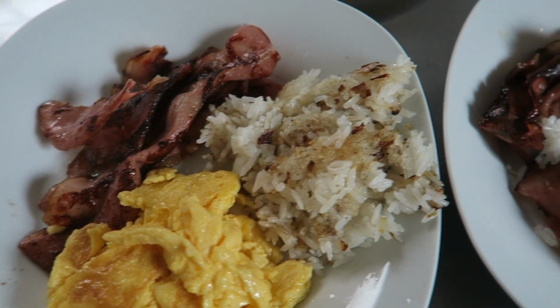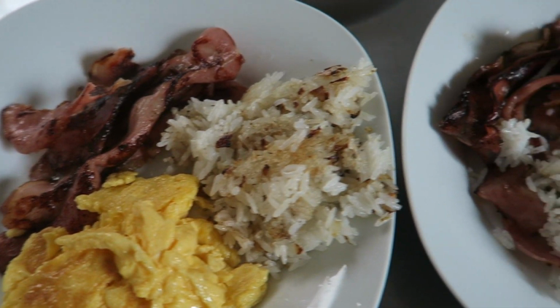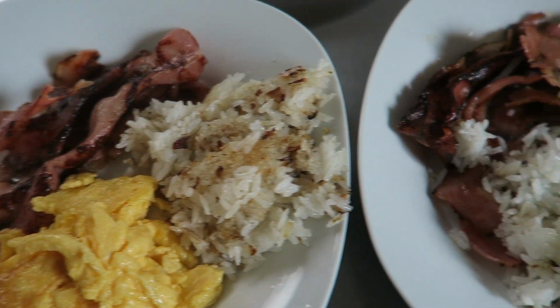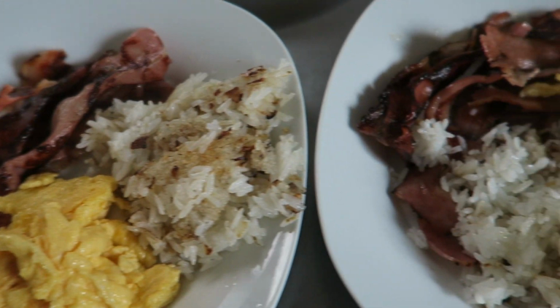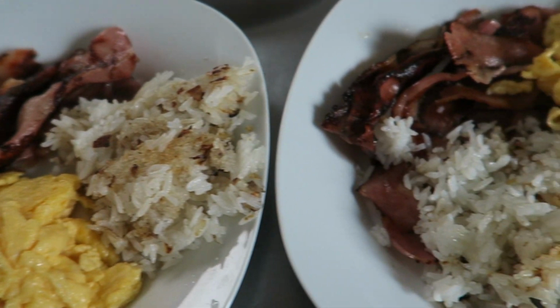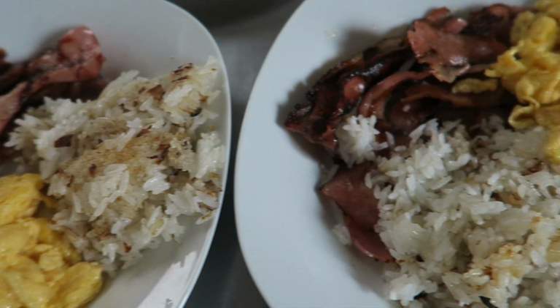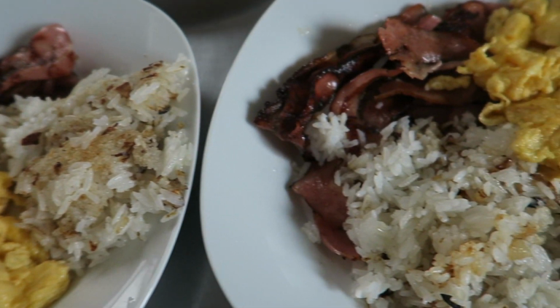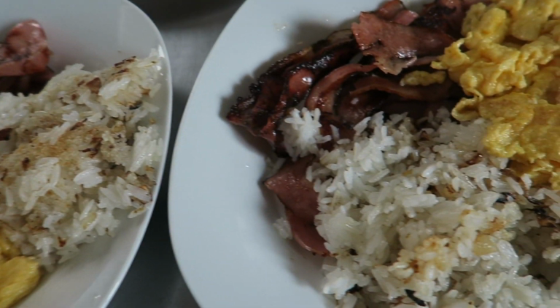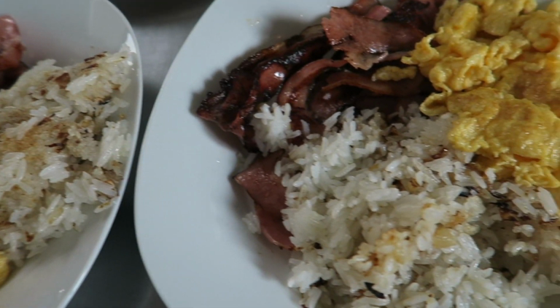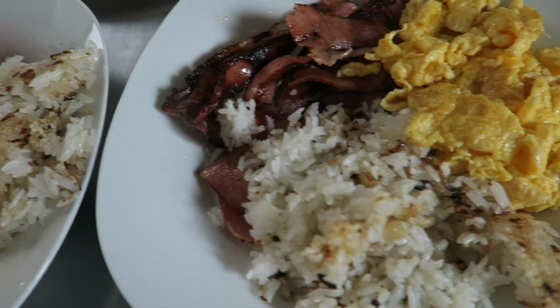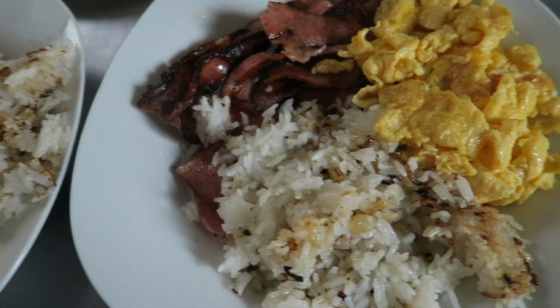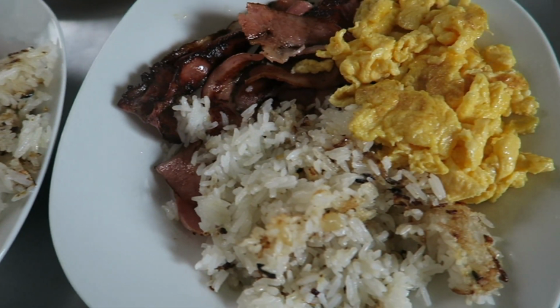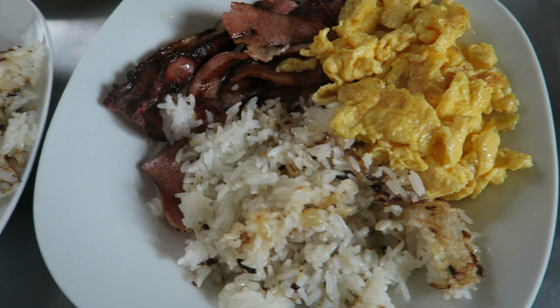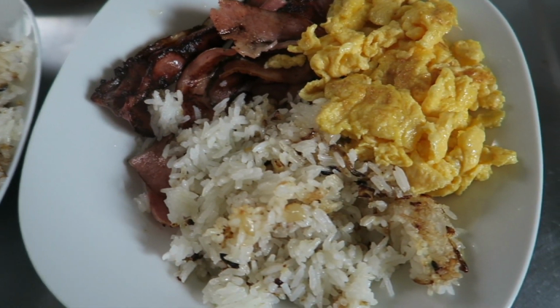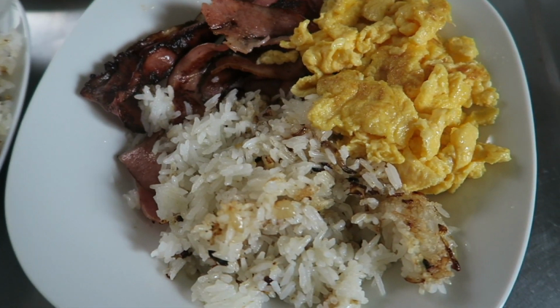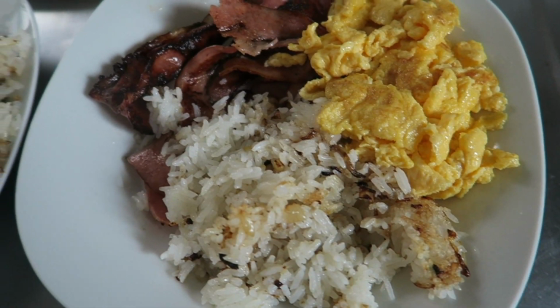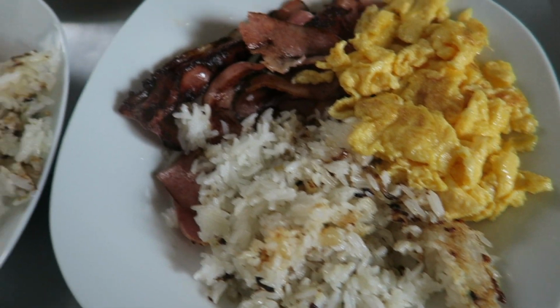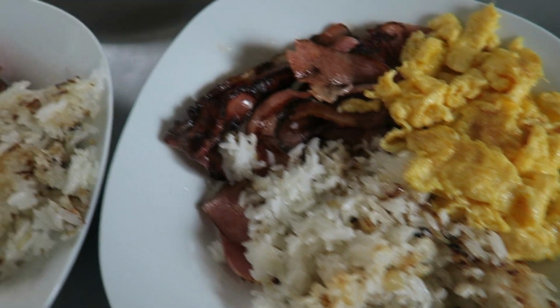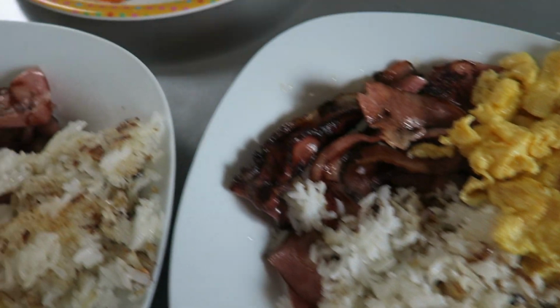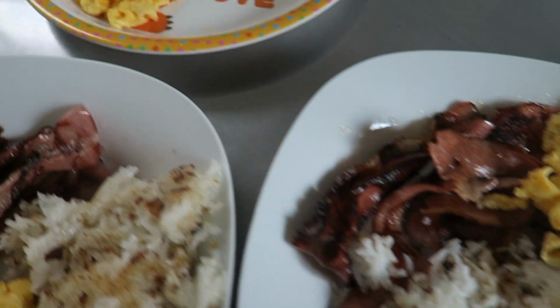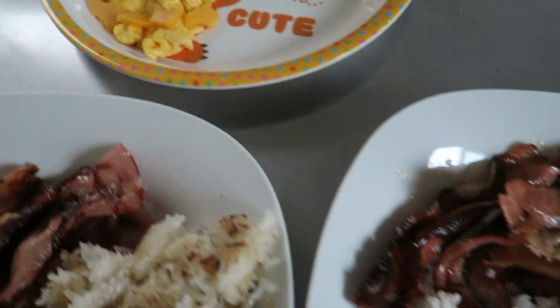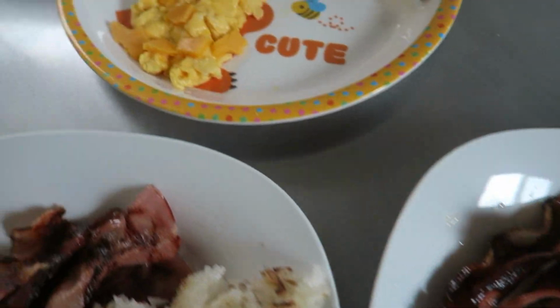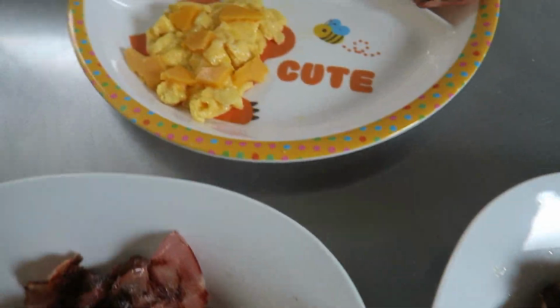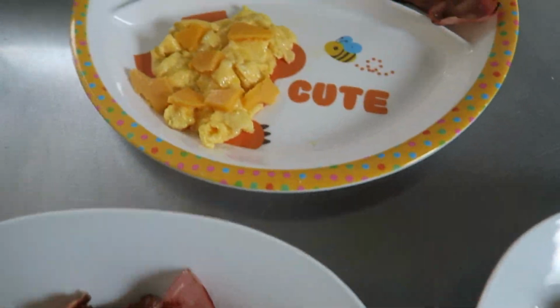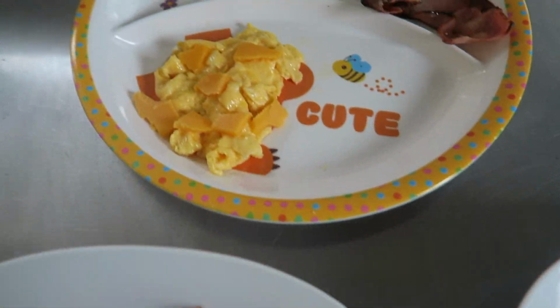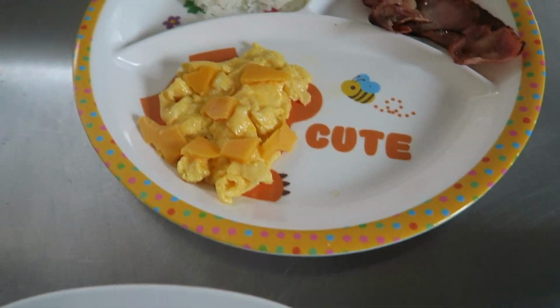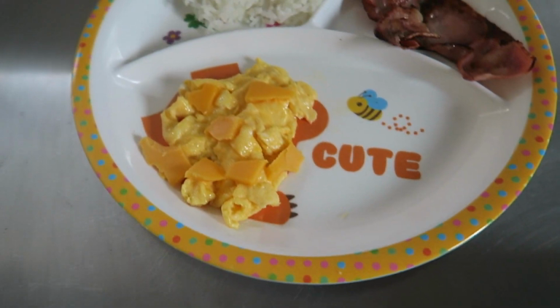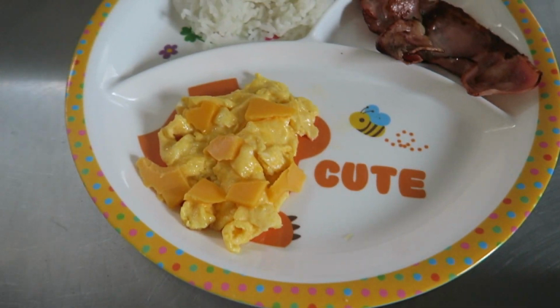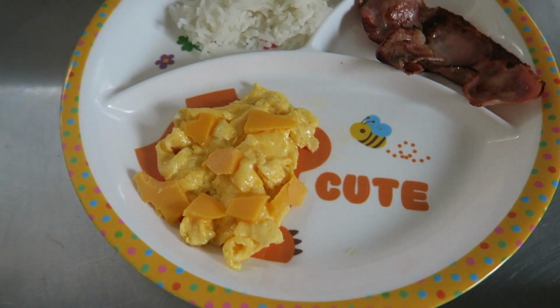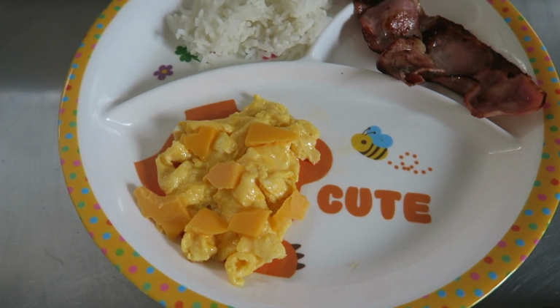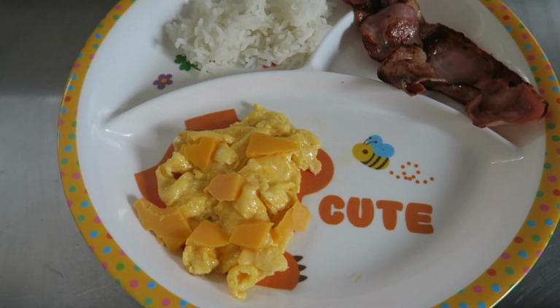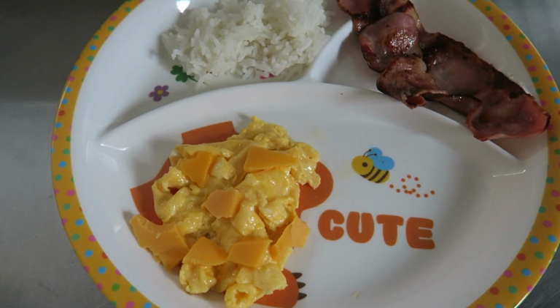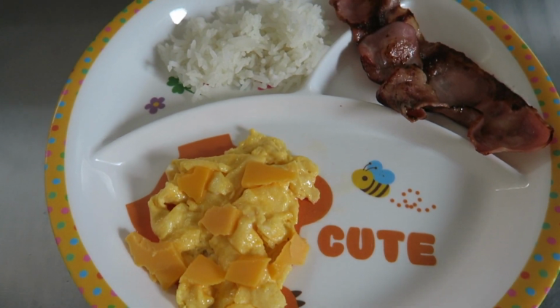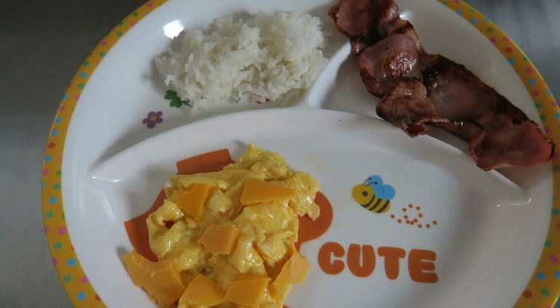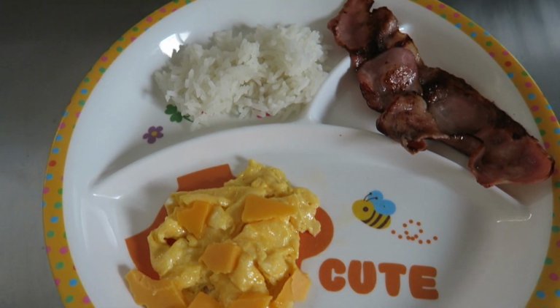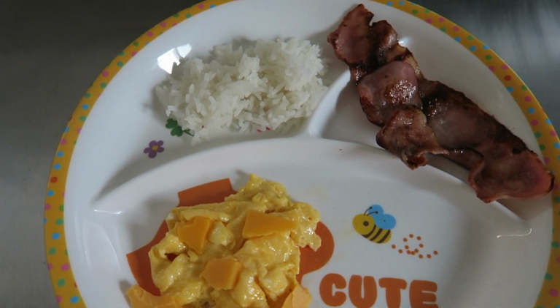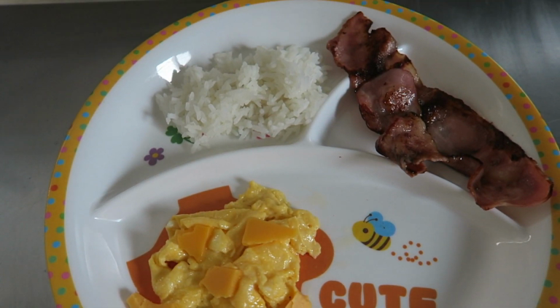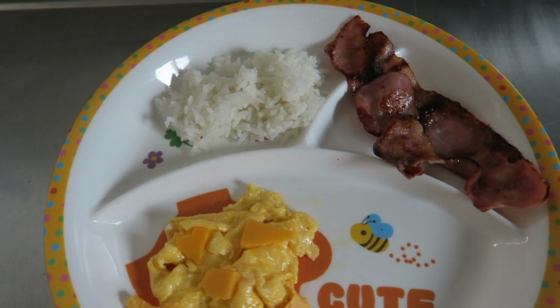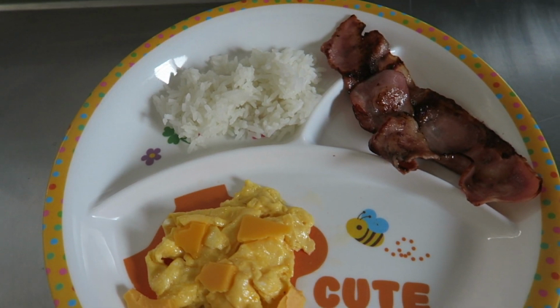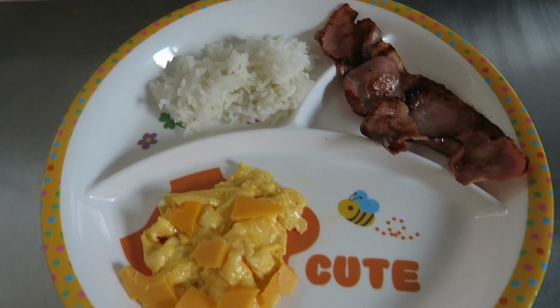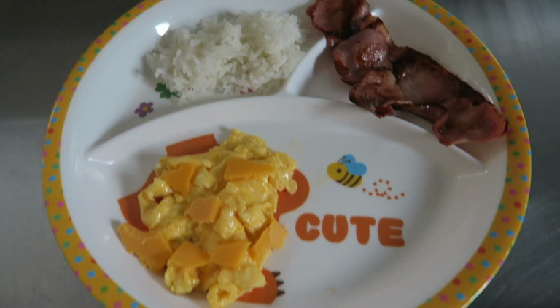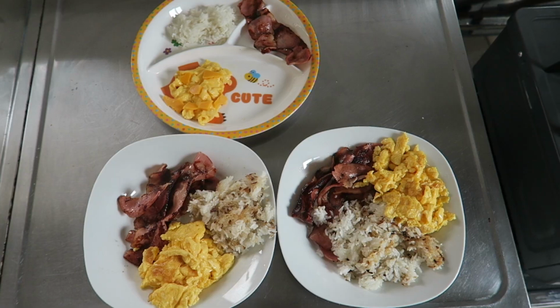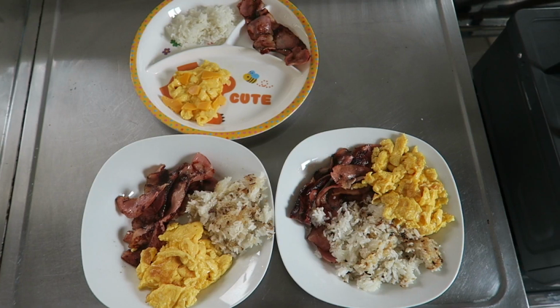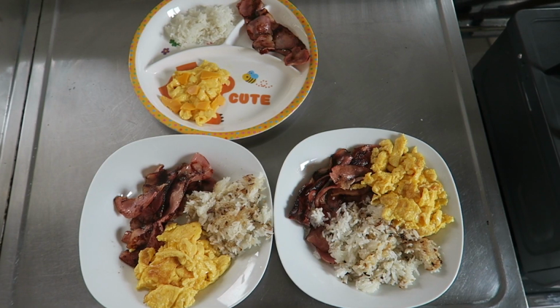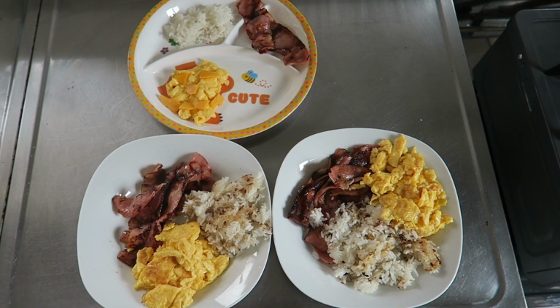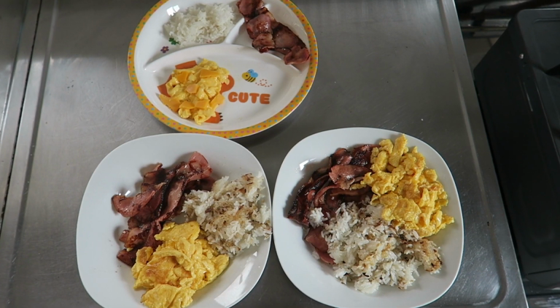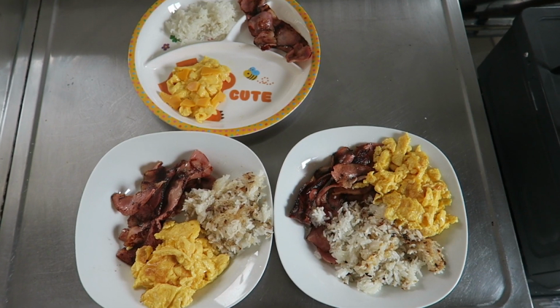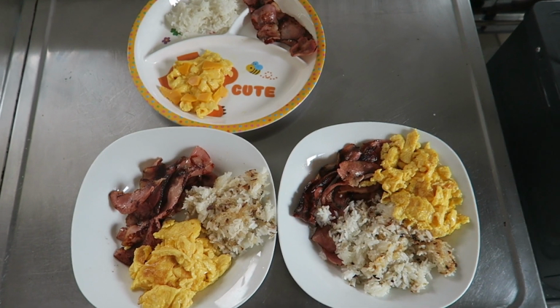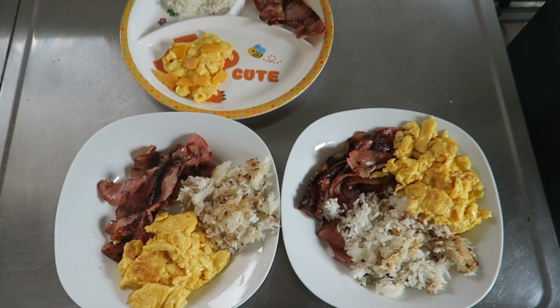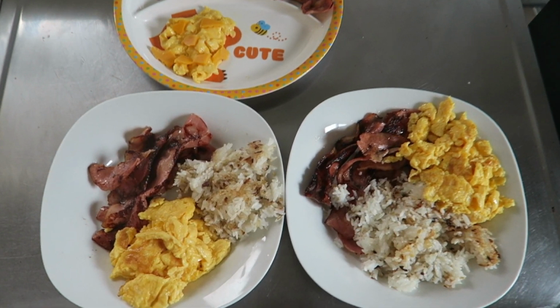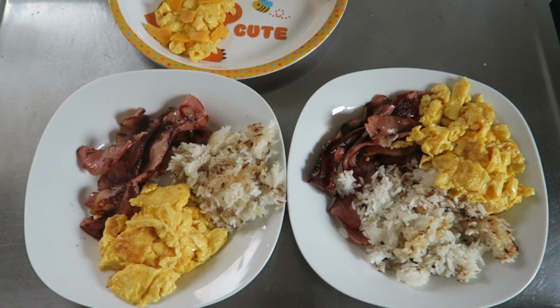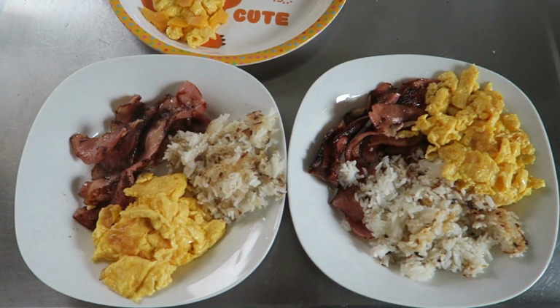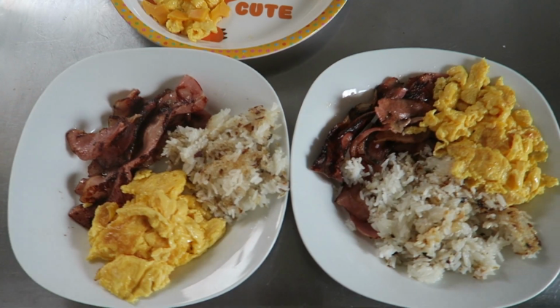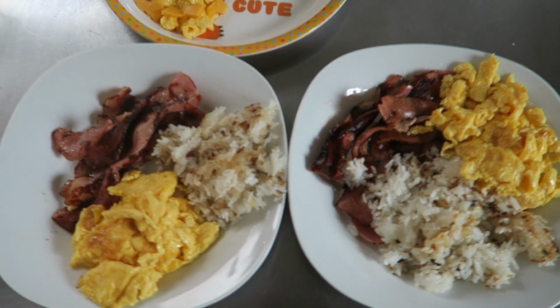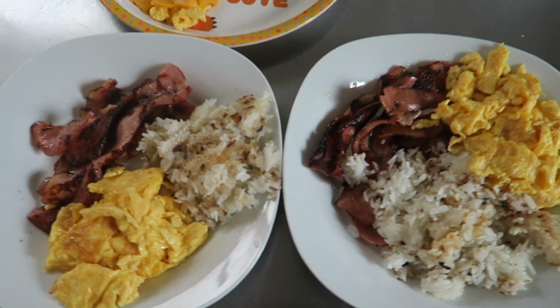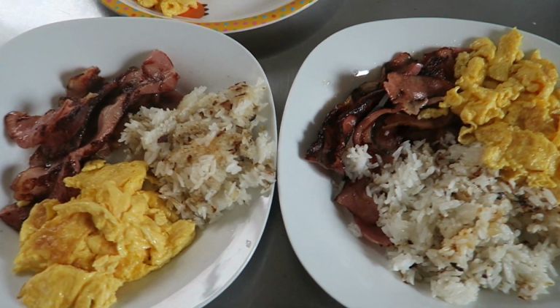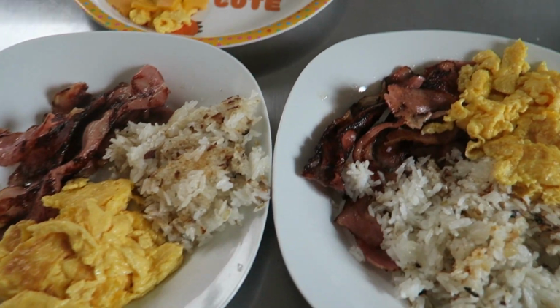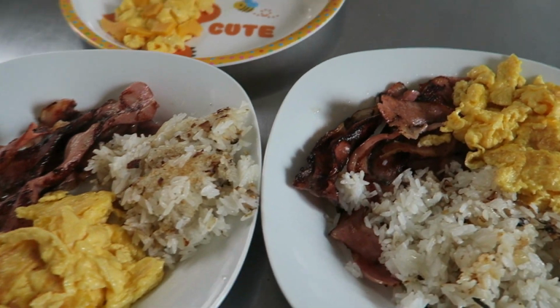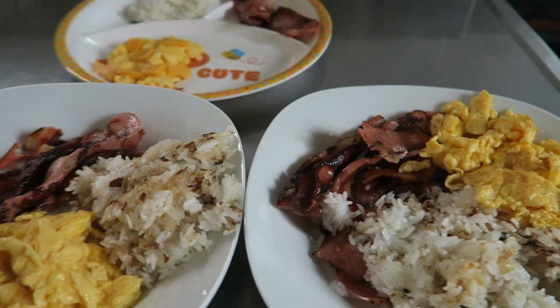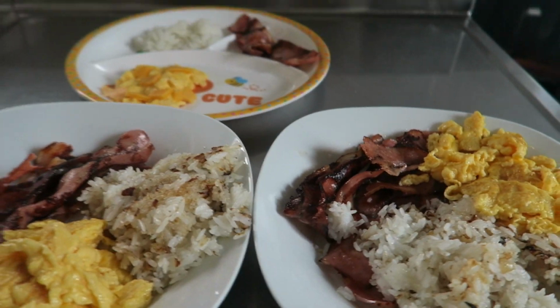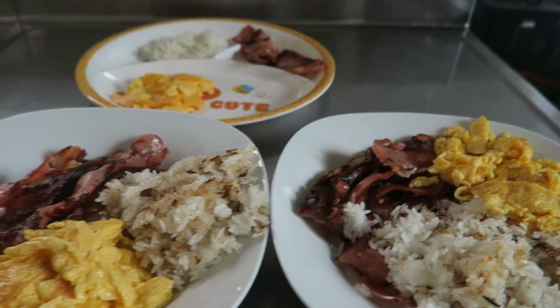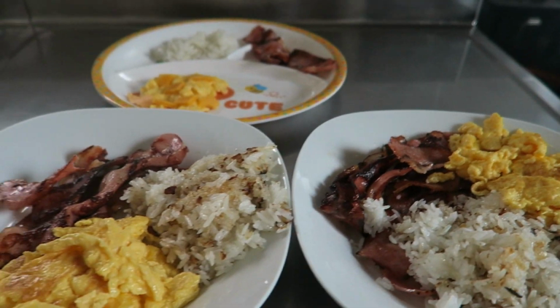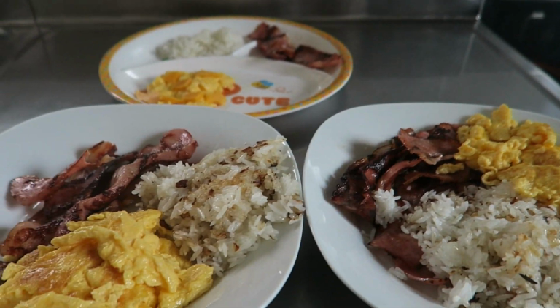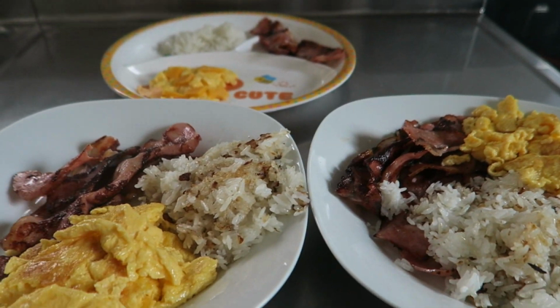And here's what we eat in Japan — bacon, eggs, and some garlic onion rice. Hope you liked the video, thanks for watching, bye!